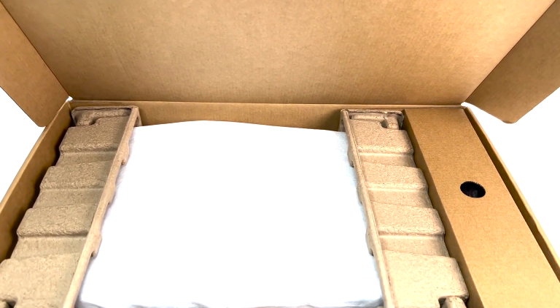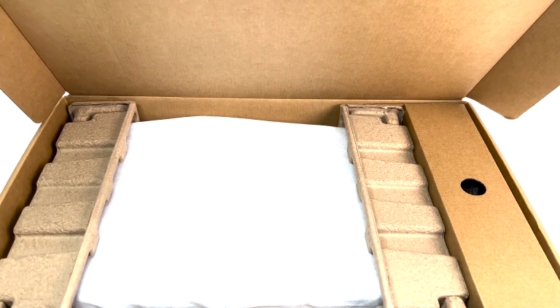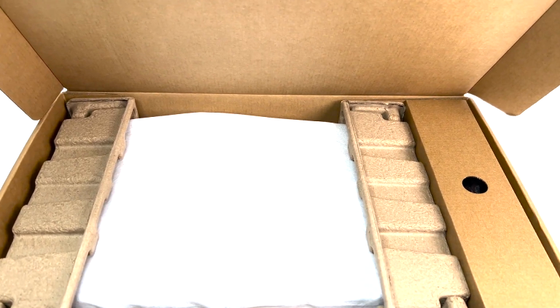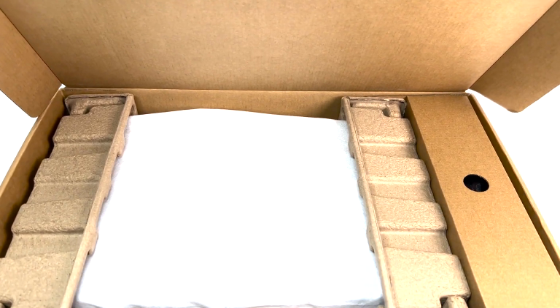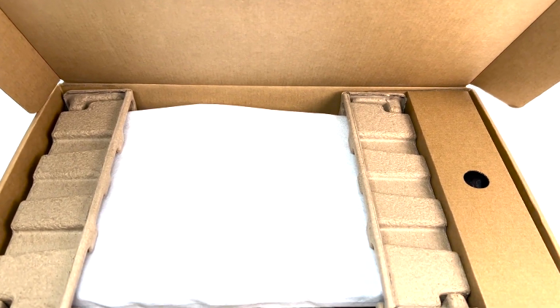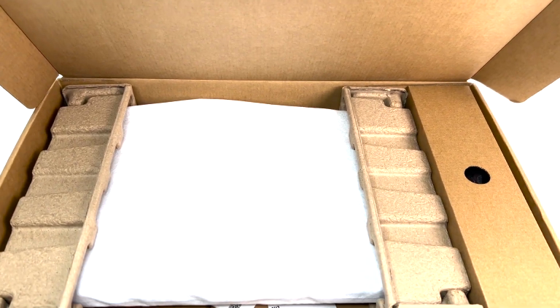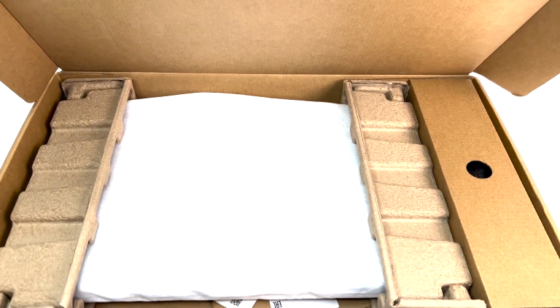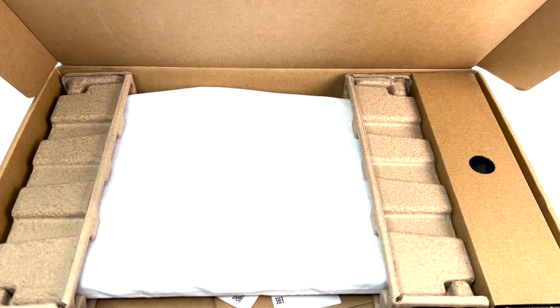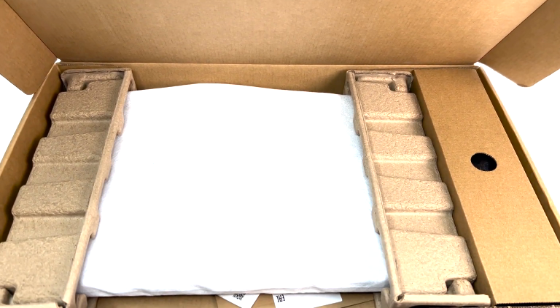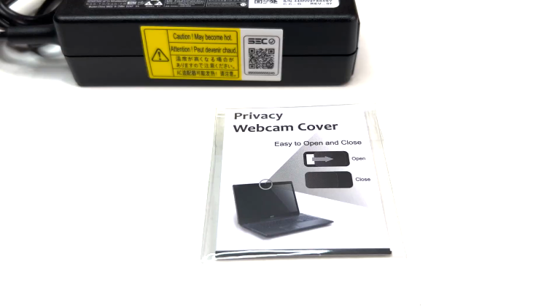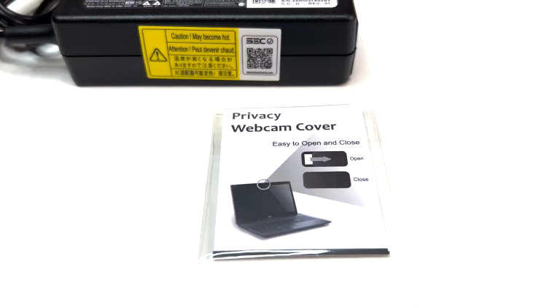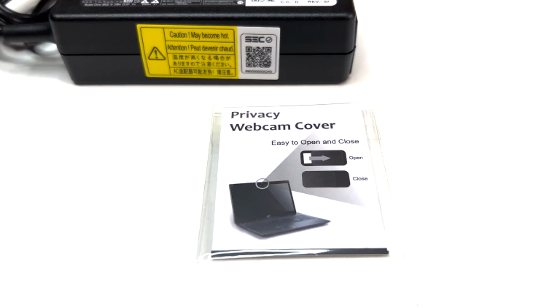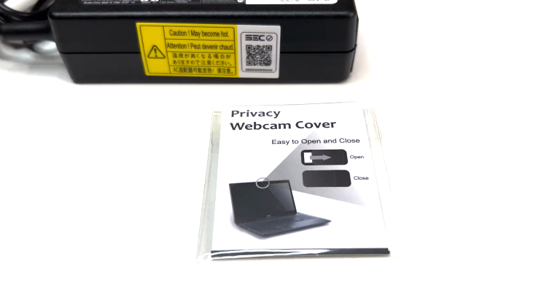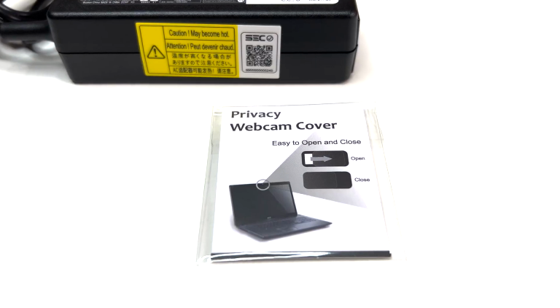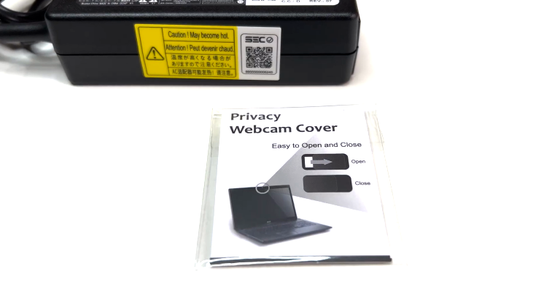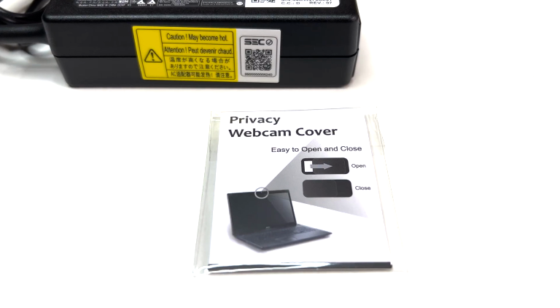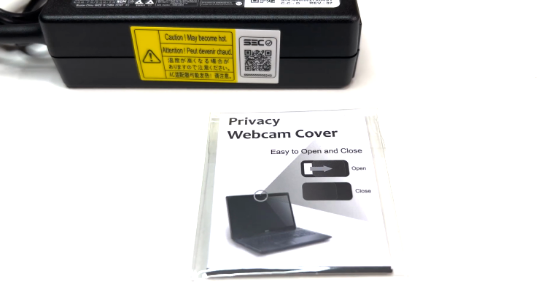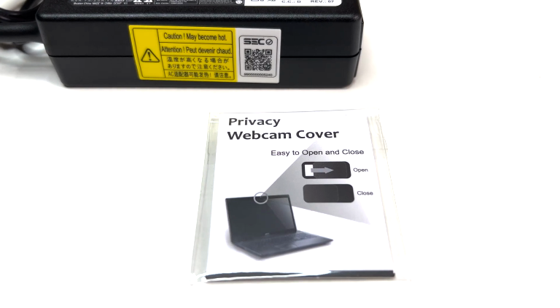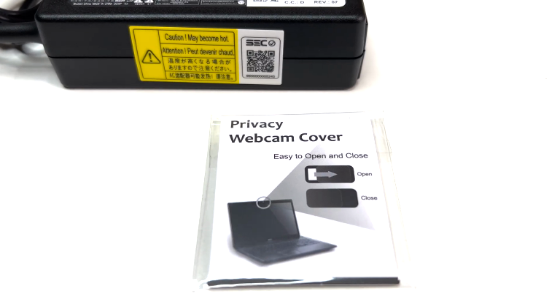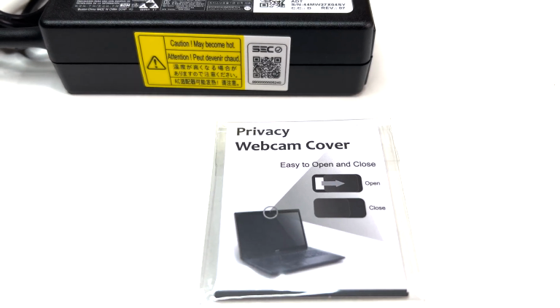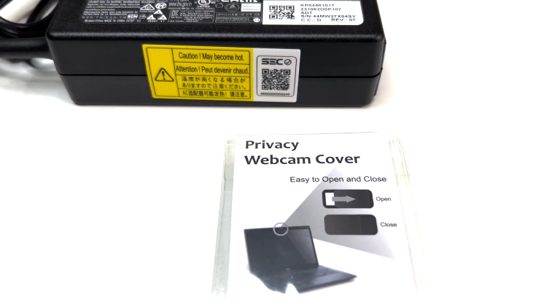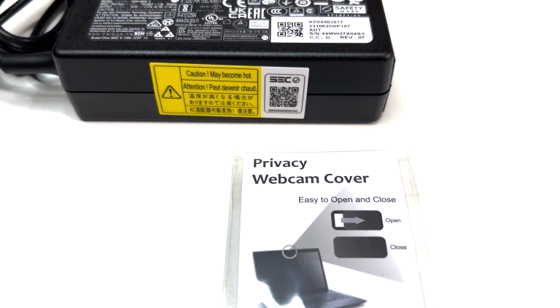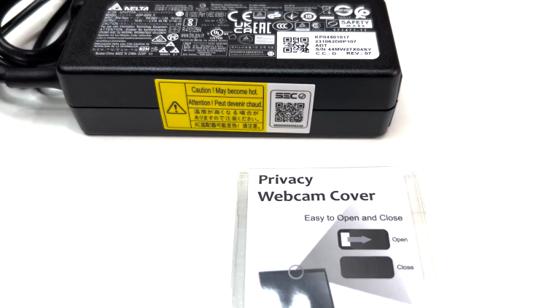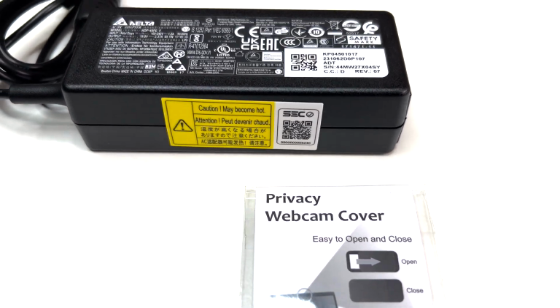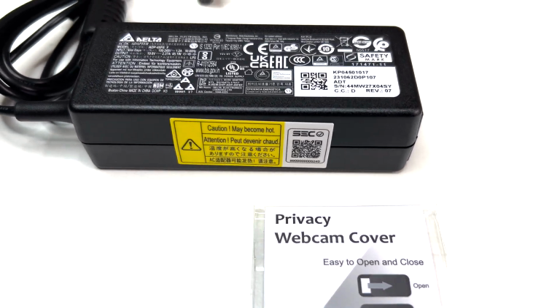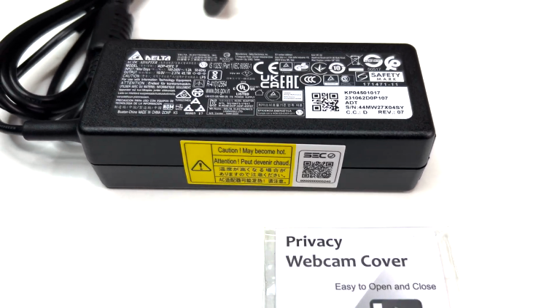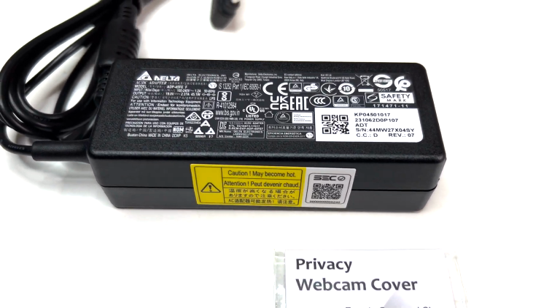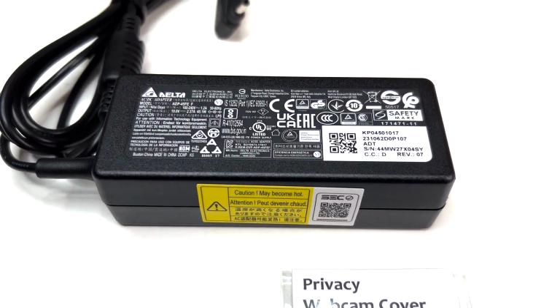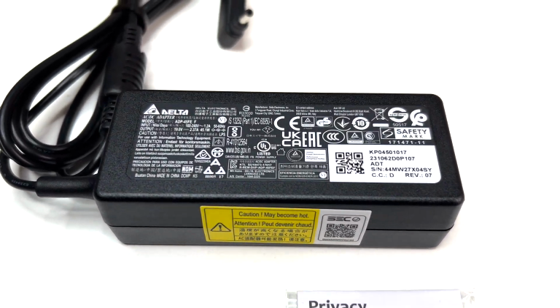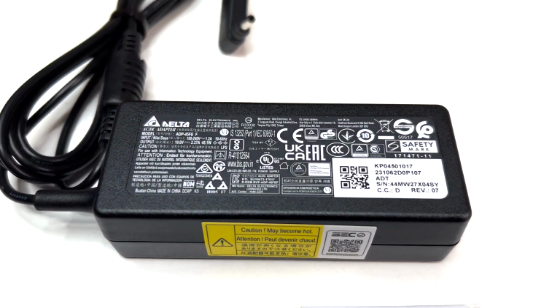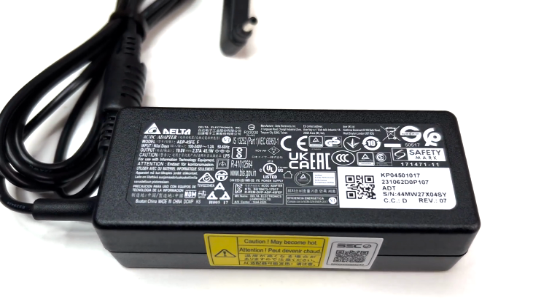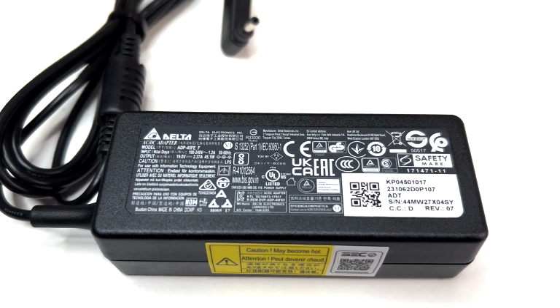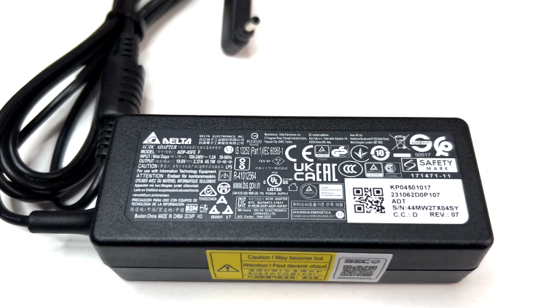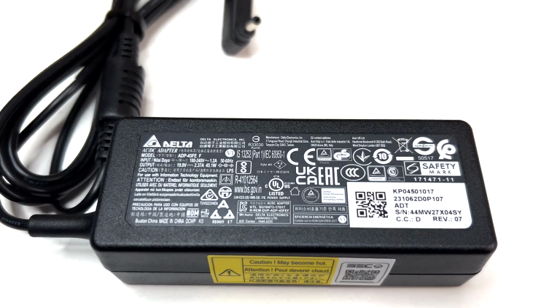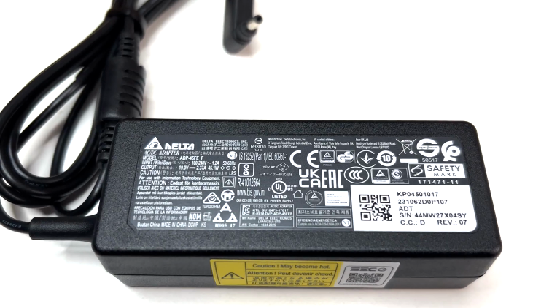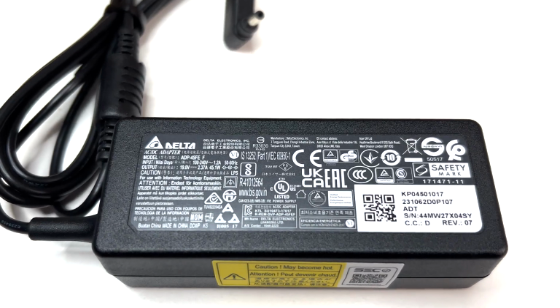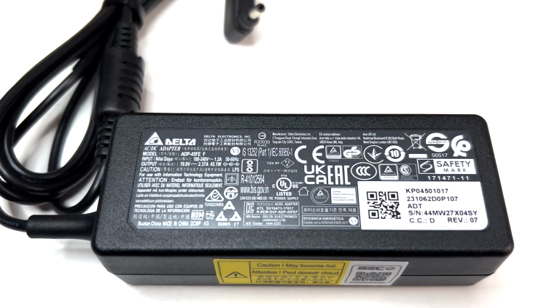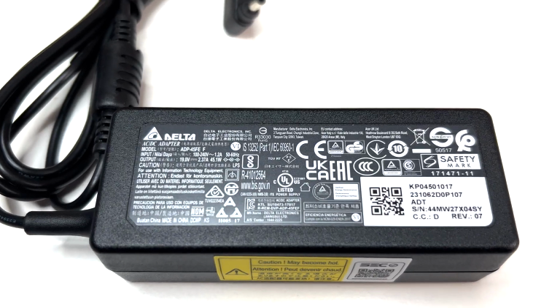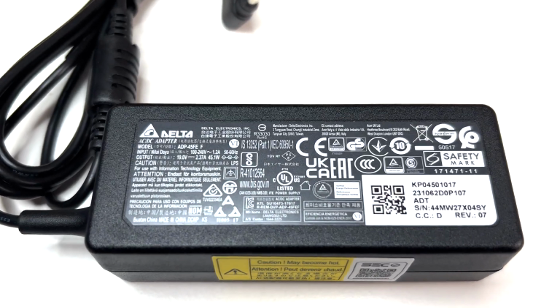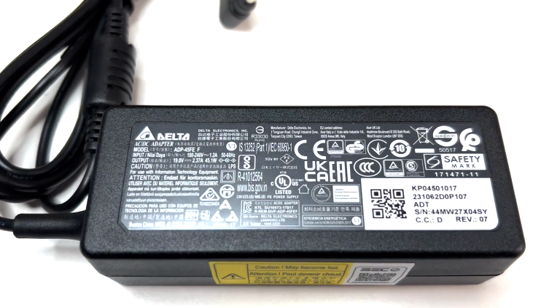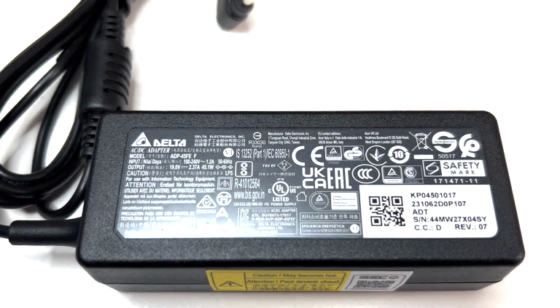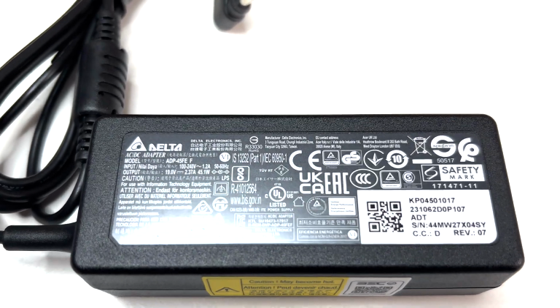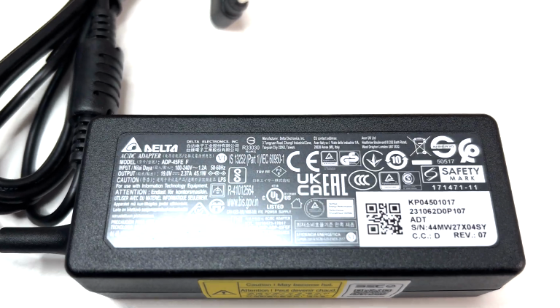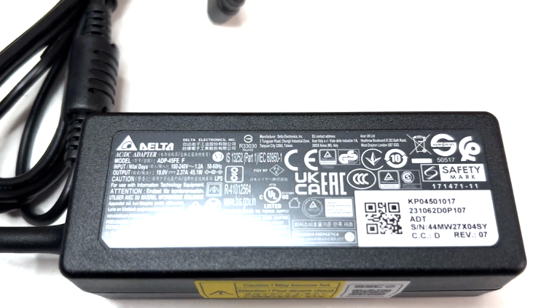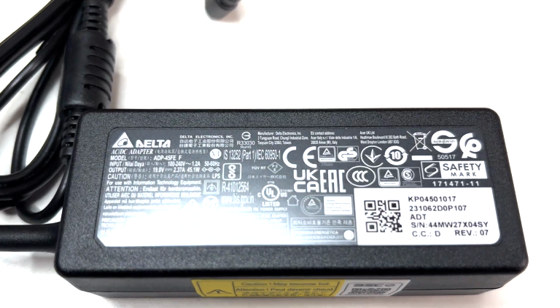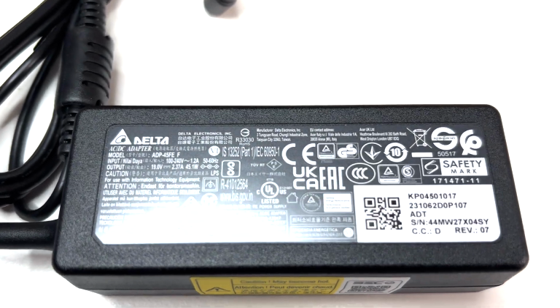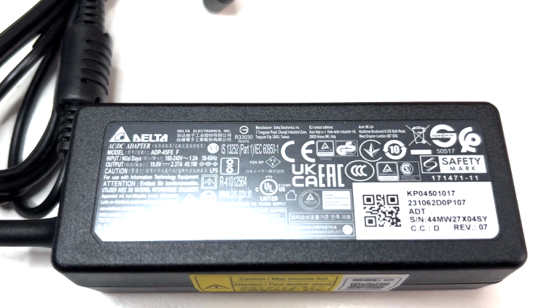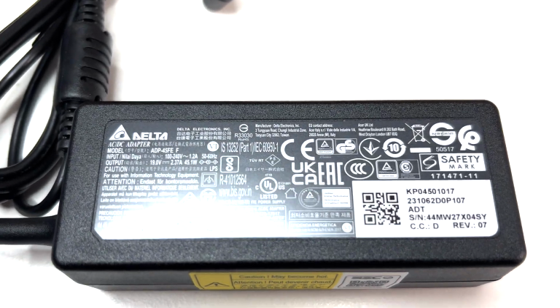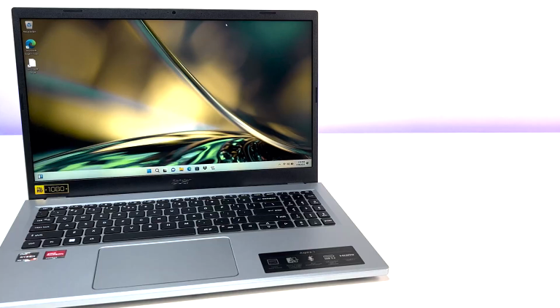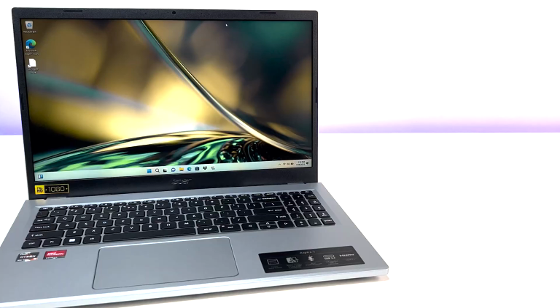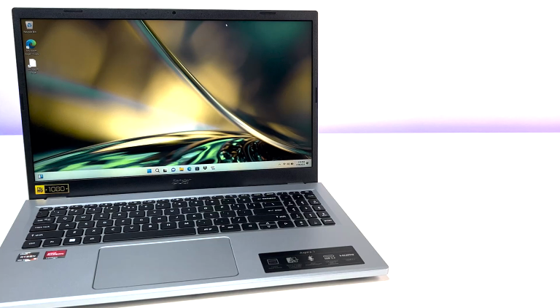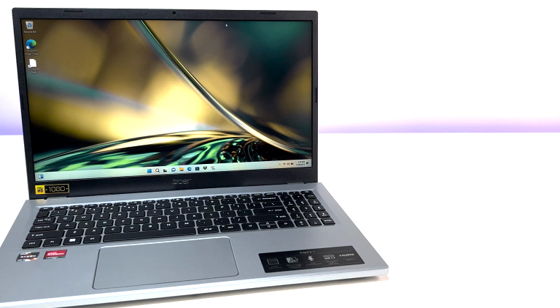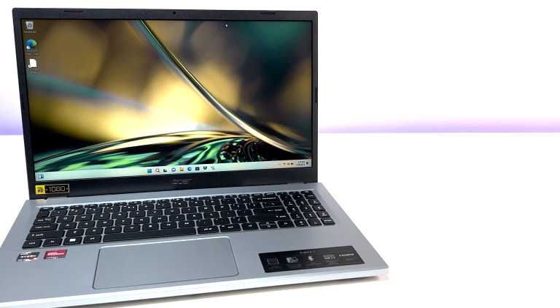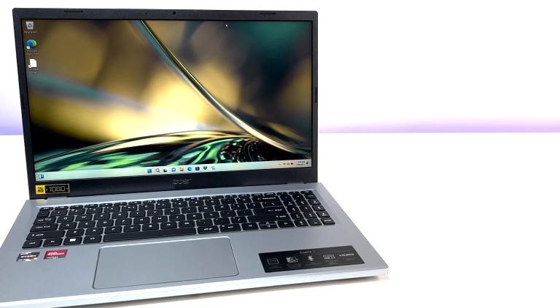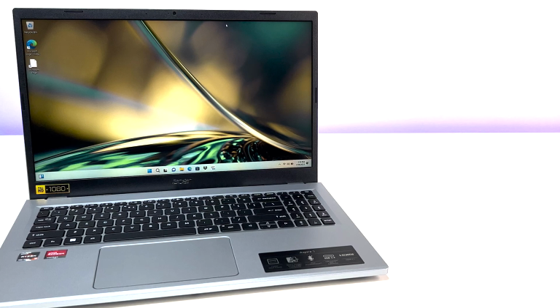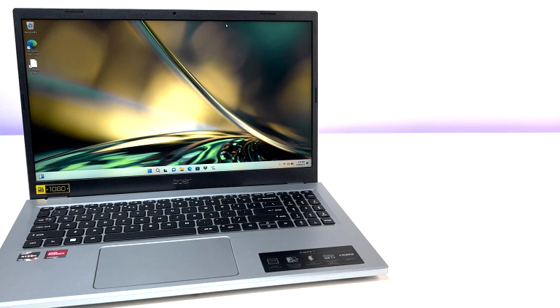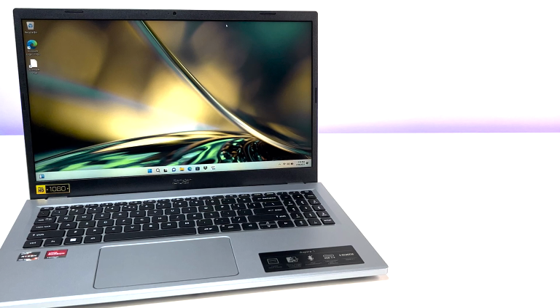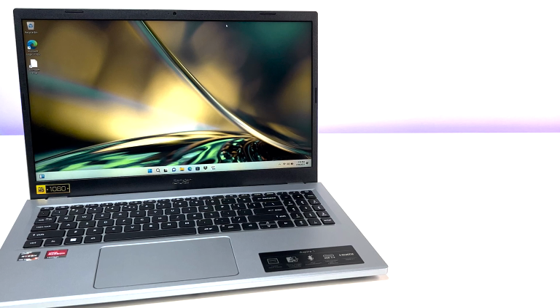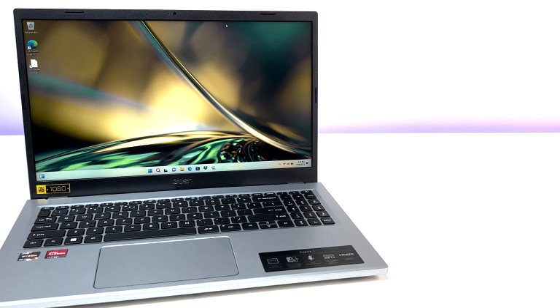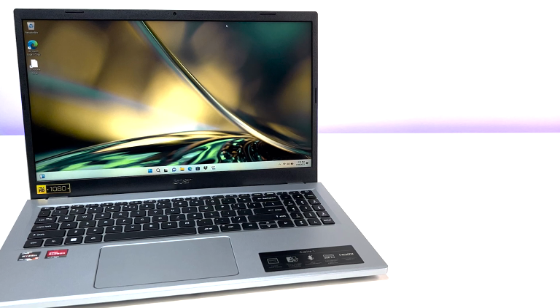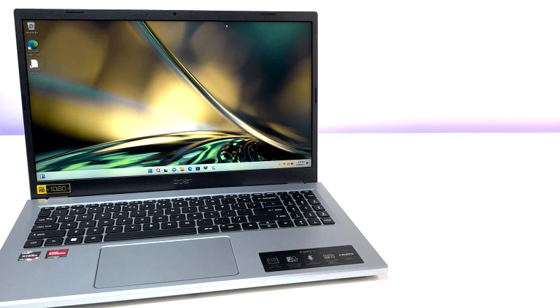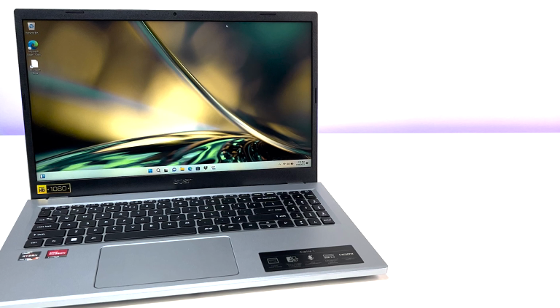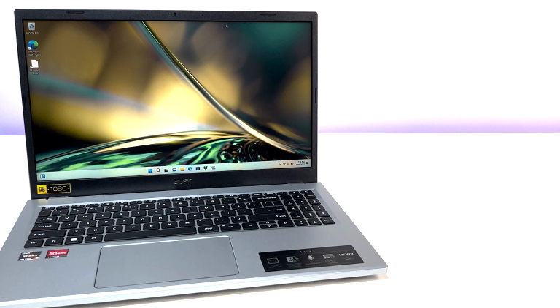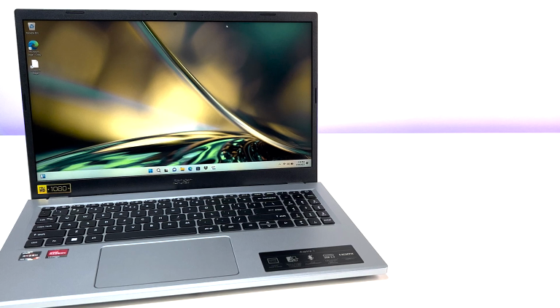Let's do a quick unboxing. In the box we have the Acer laptop, a 65-watt power adapter, a quick start guide, and warranty information.